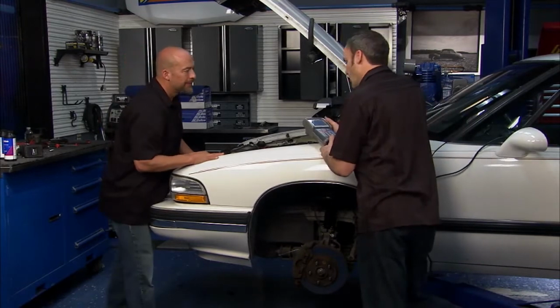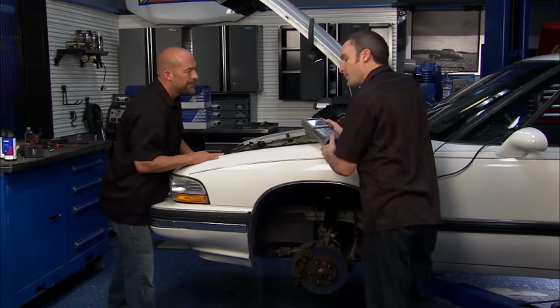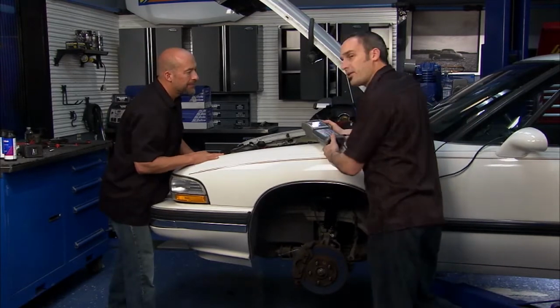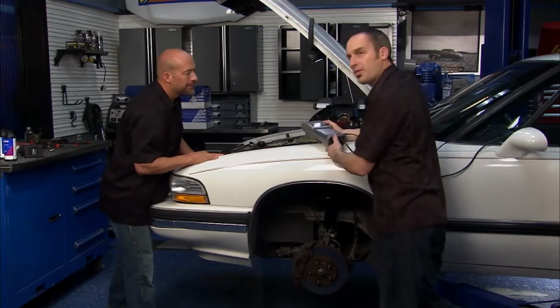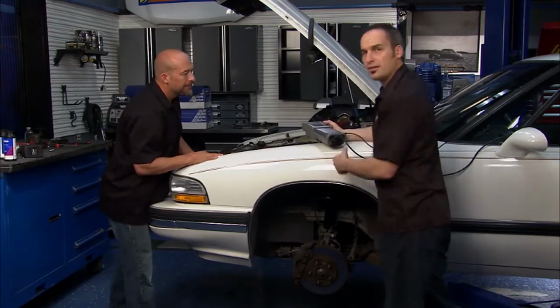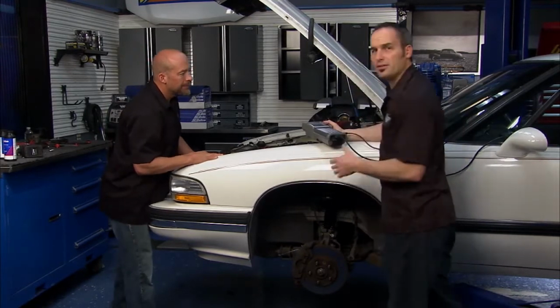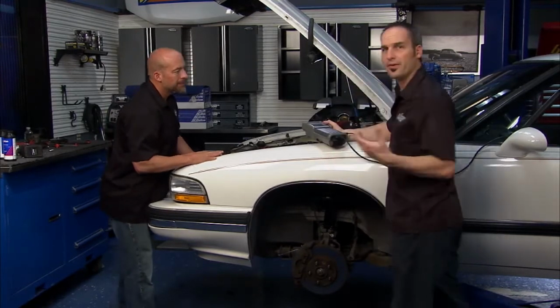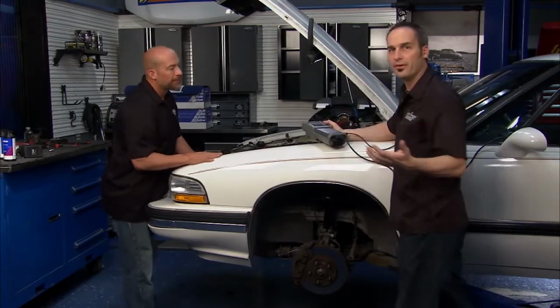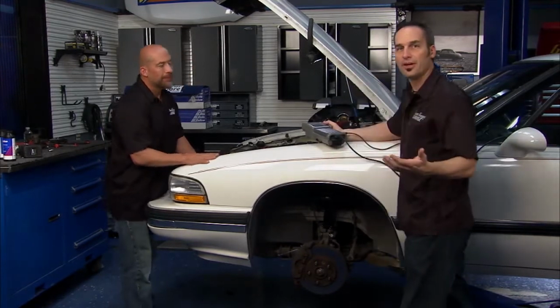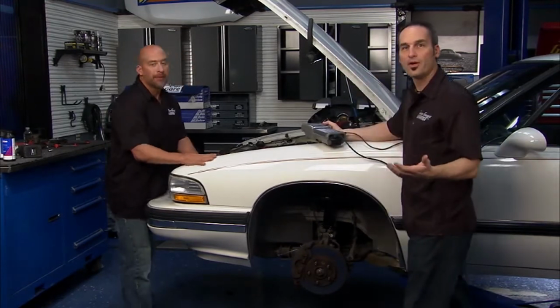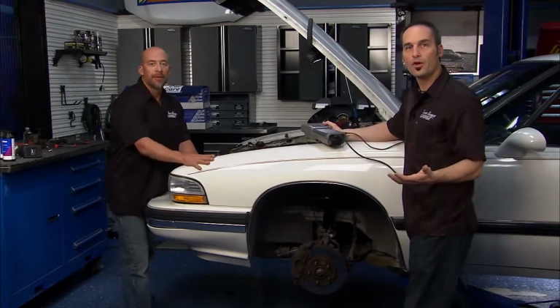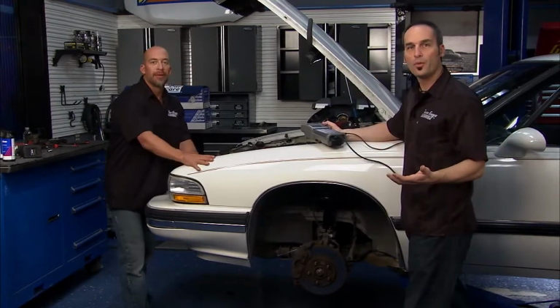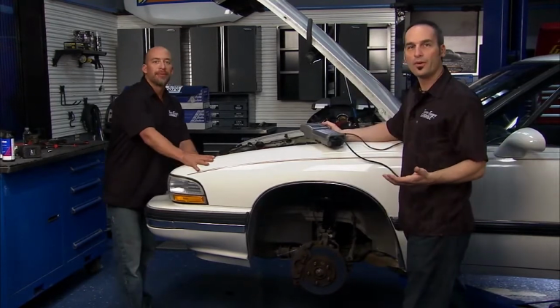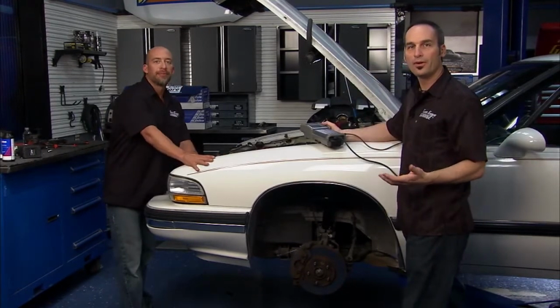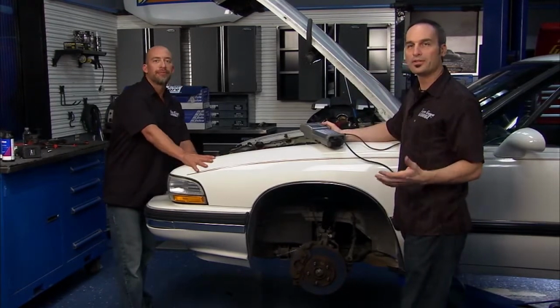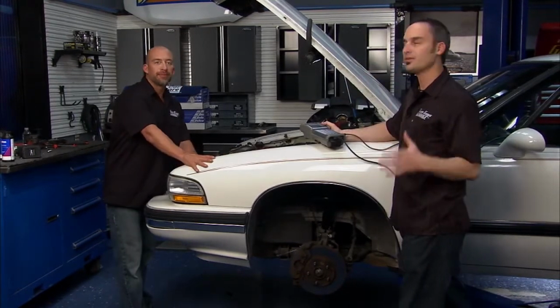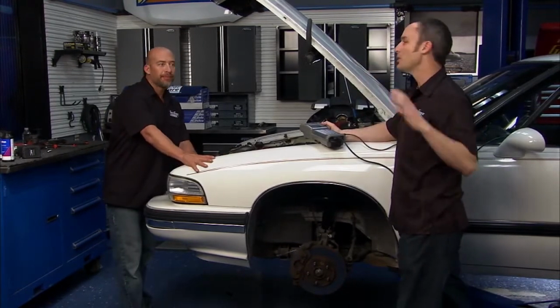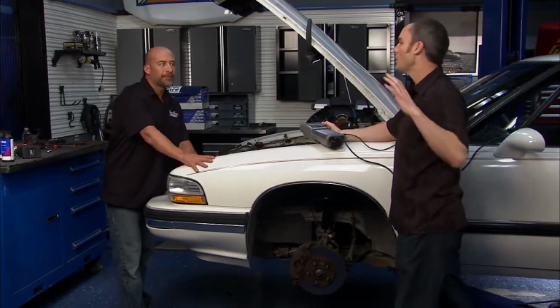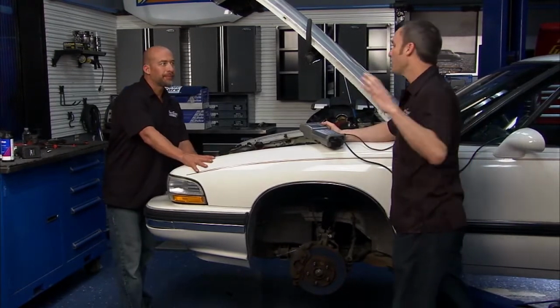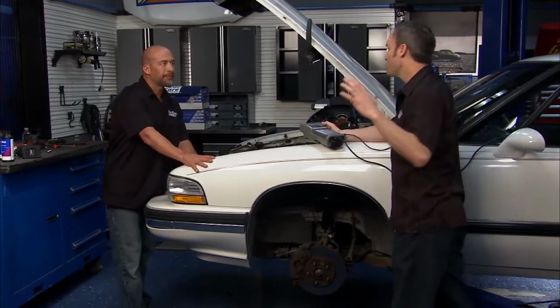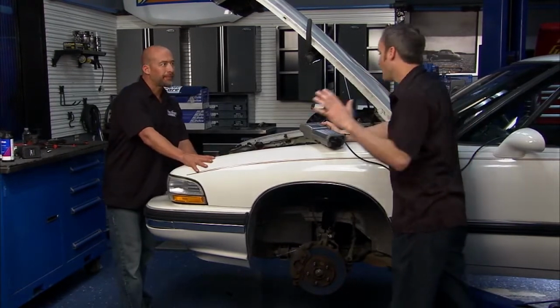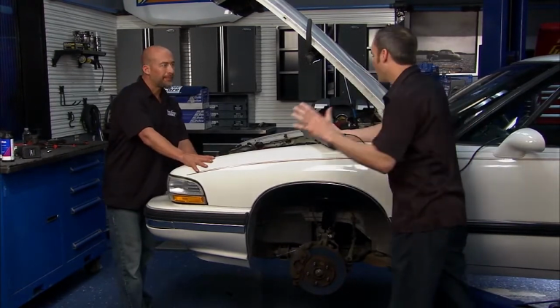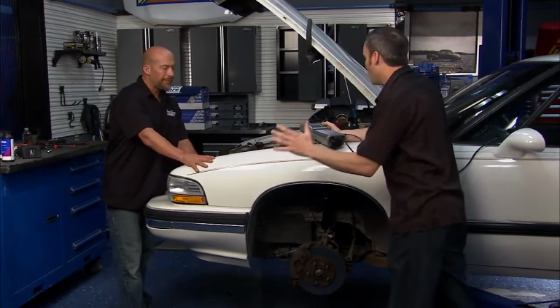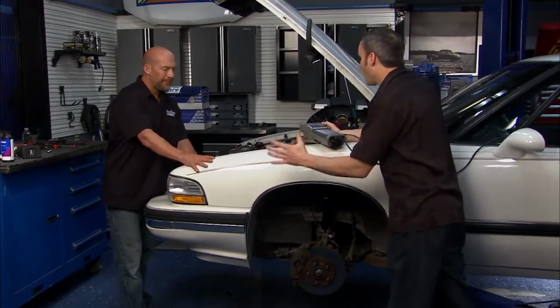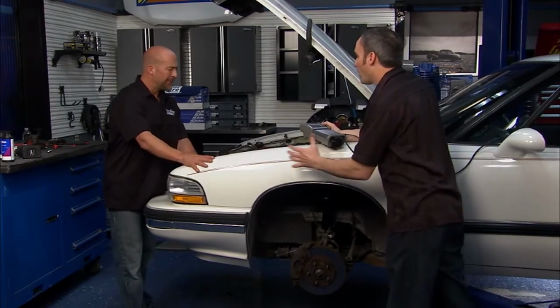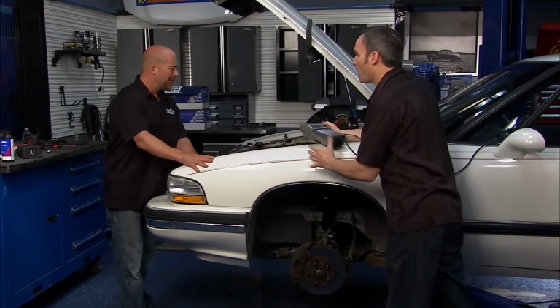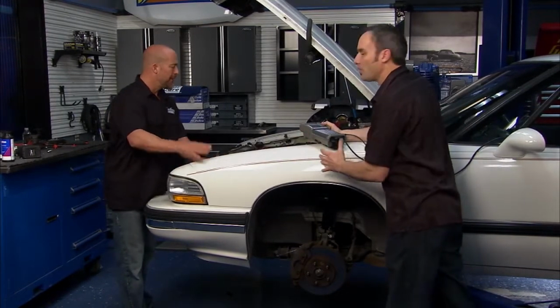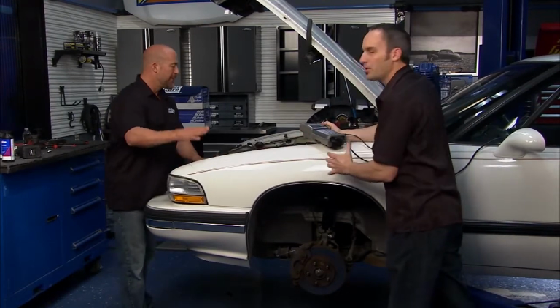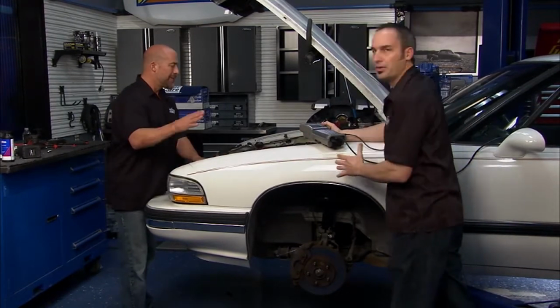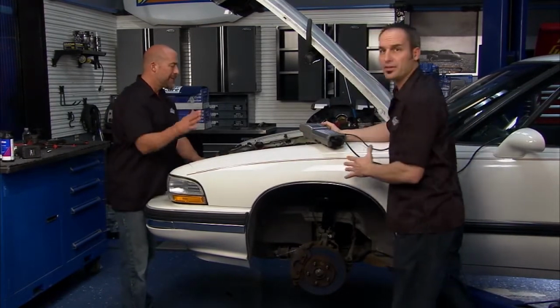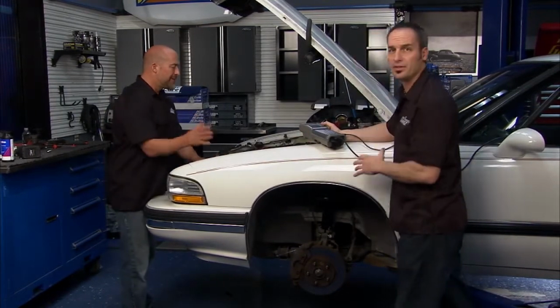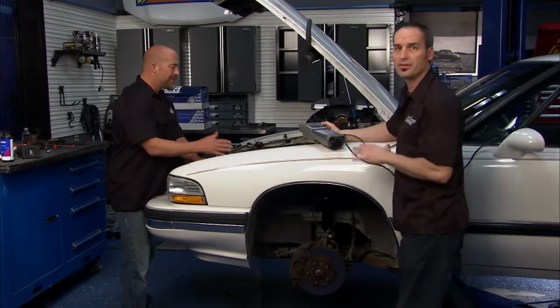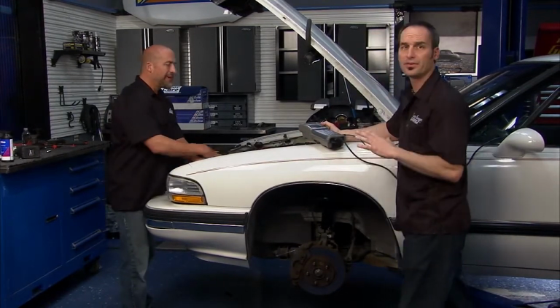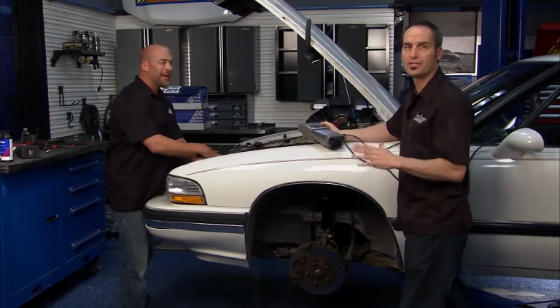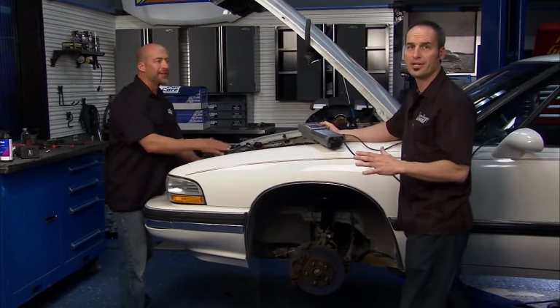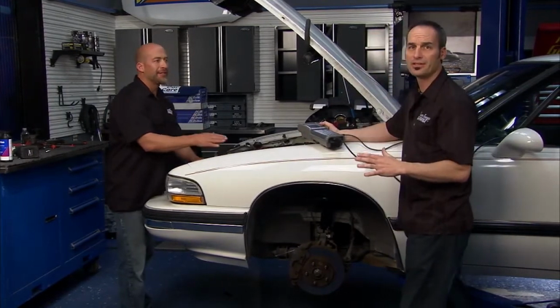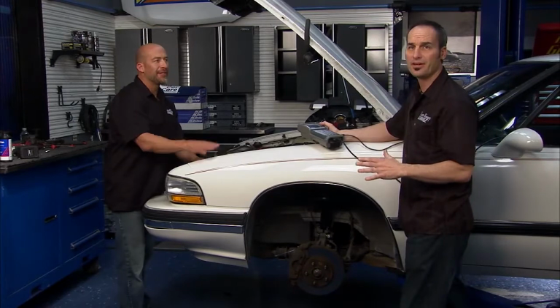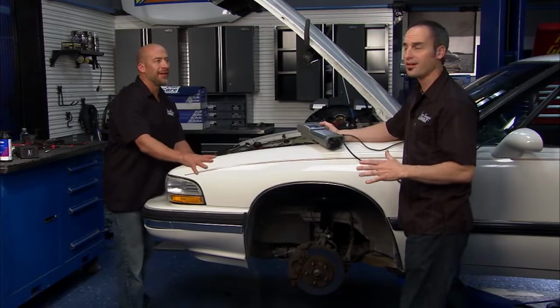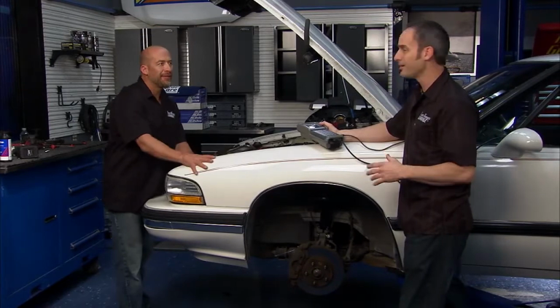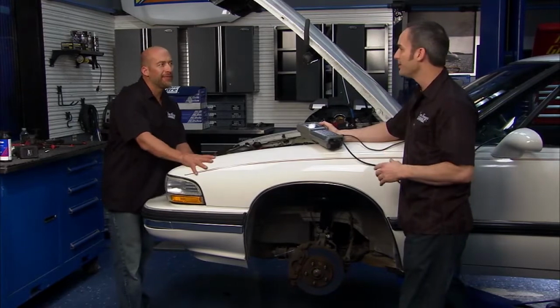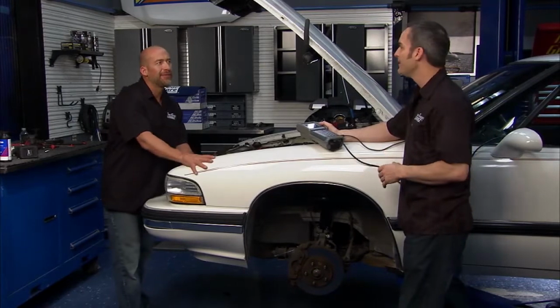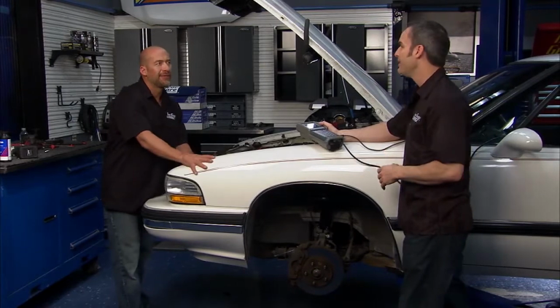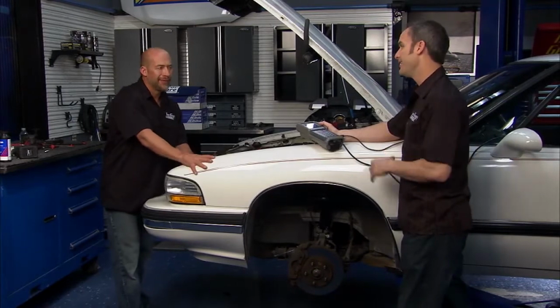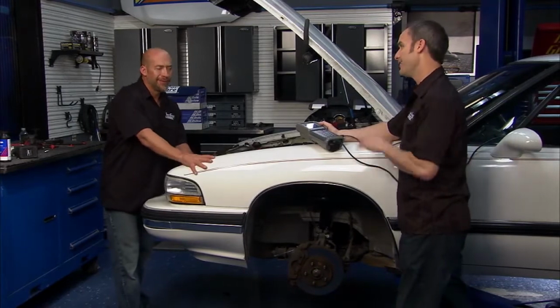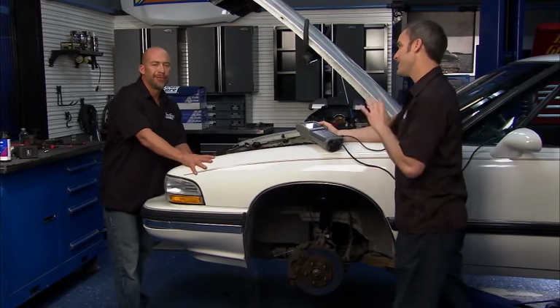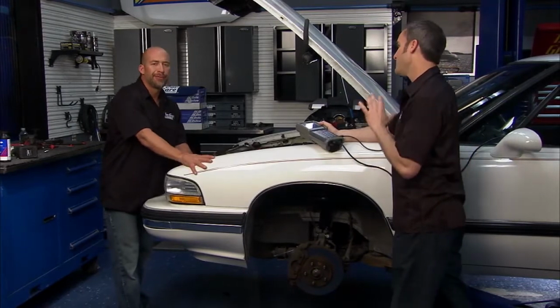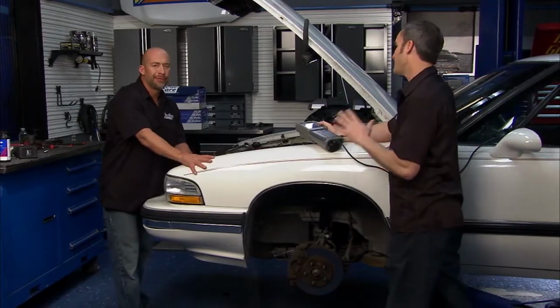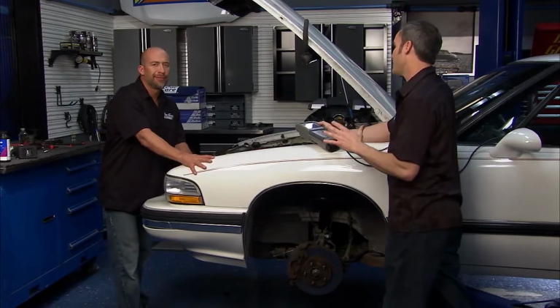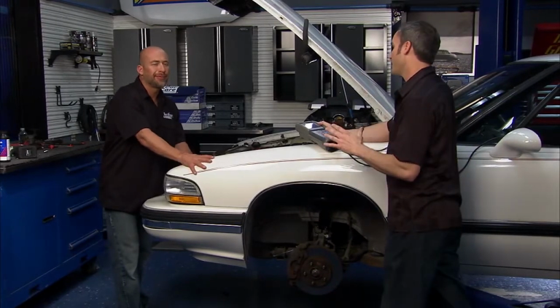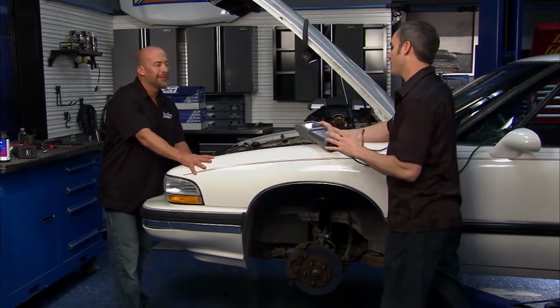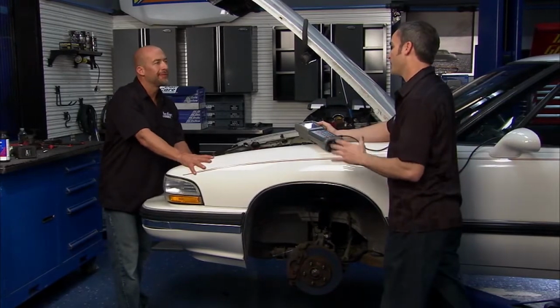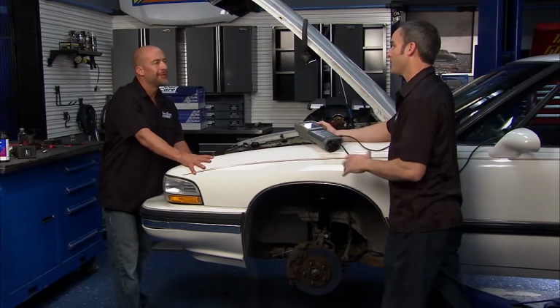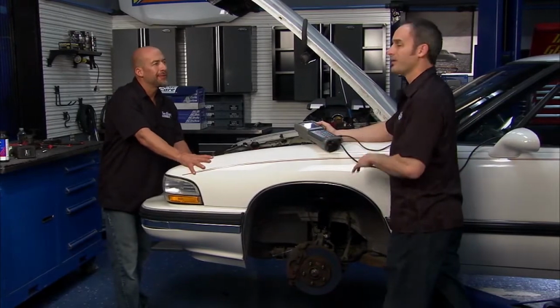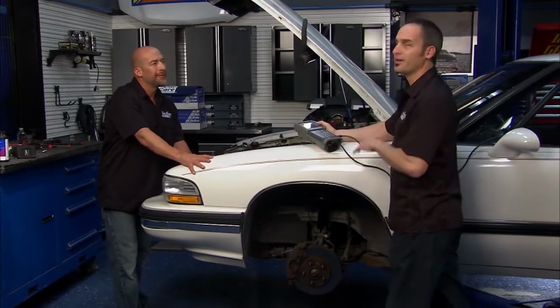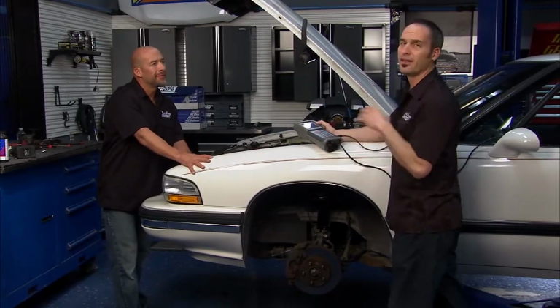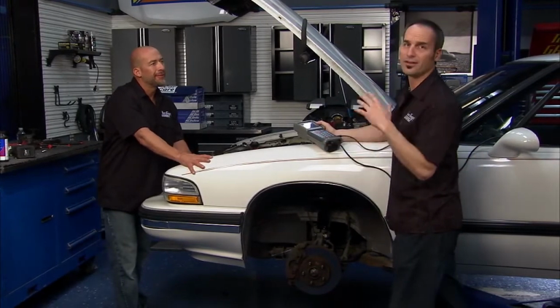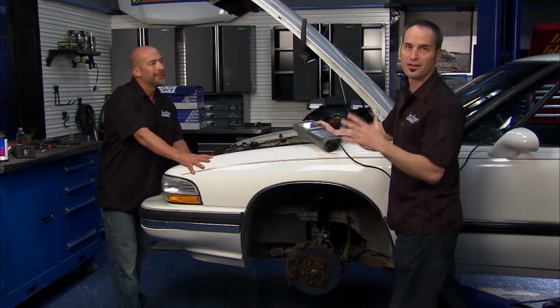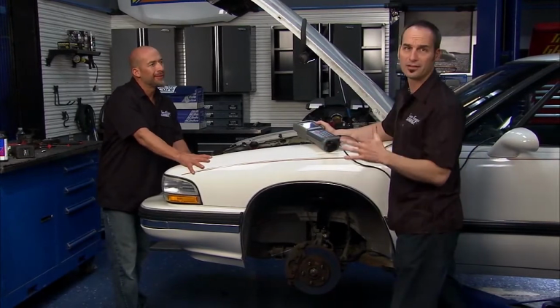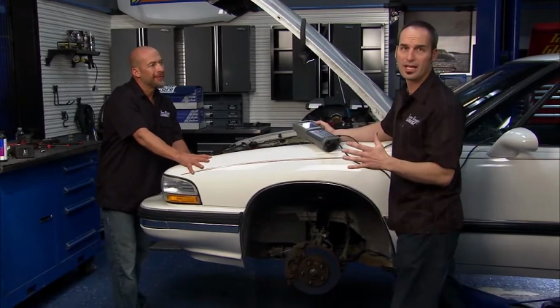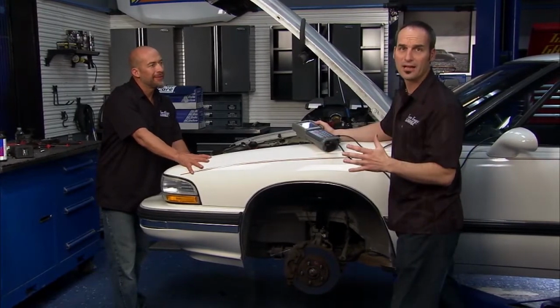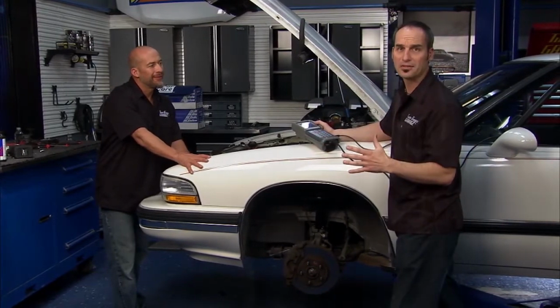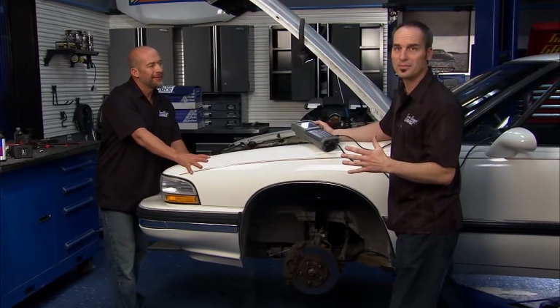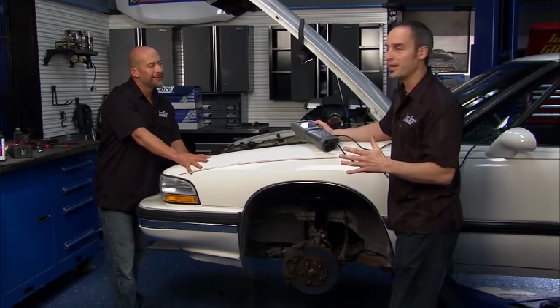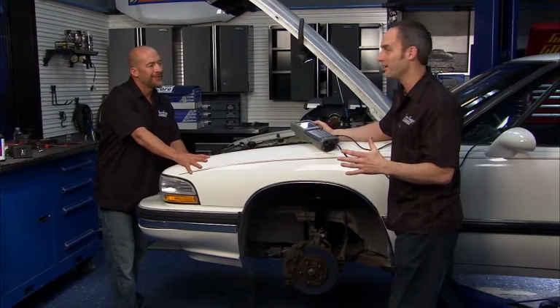Big thanks to Federated Auto Parts for hooking us up with all the goodies for Jay's car. Keep this thing running for another 100,000 miles.